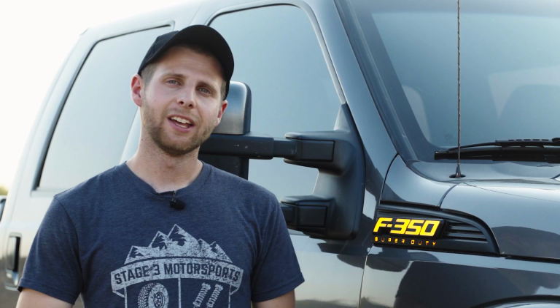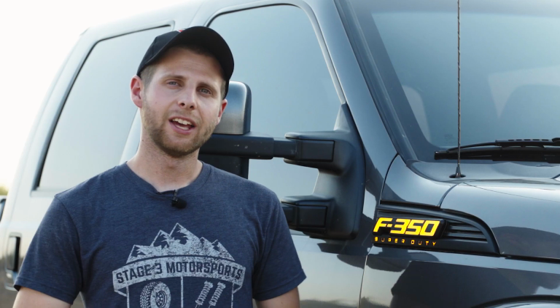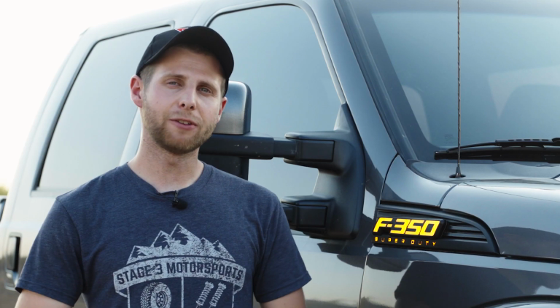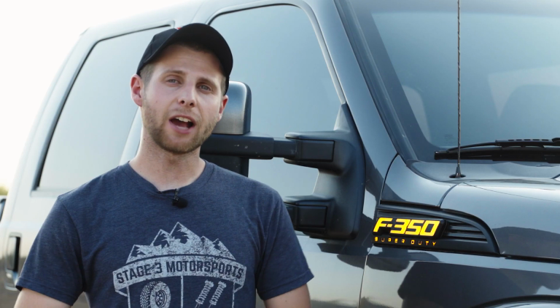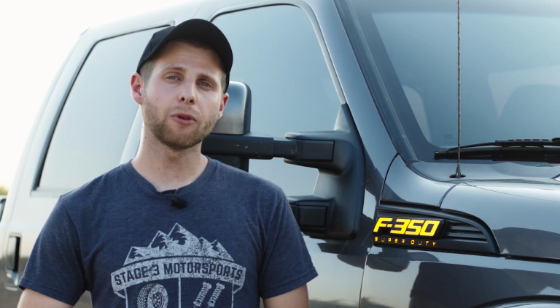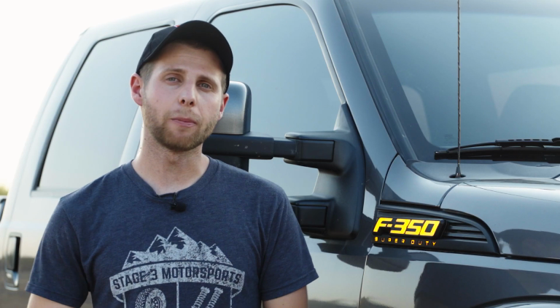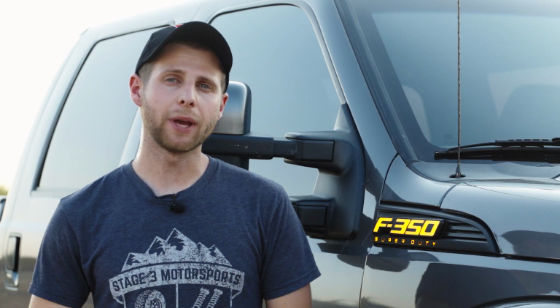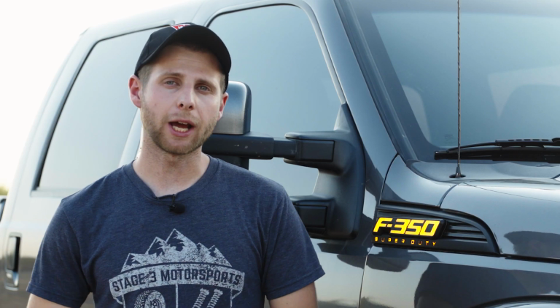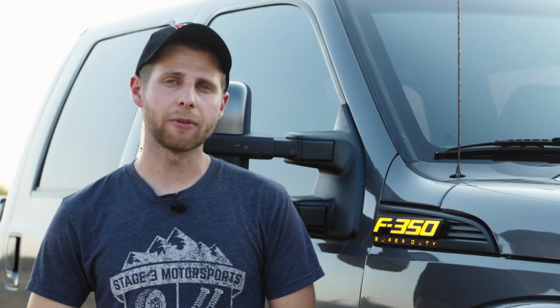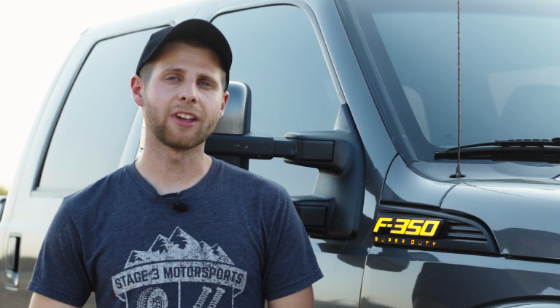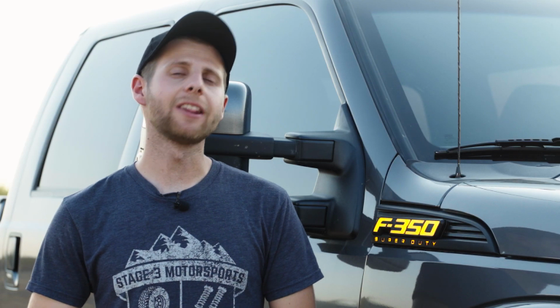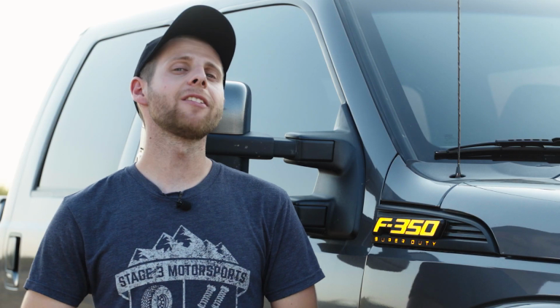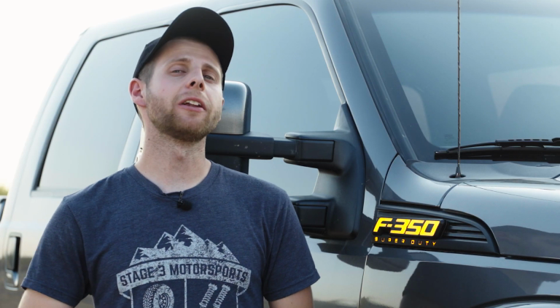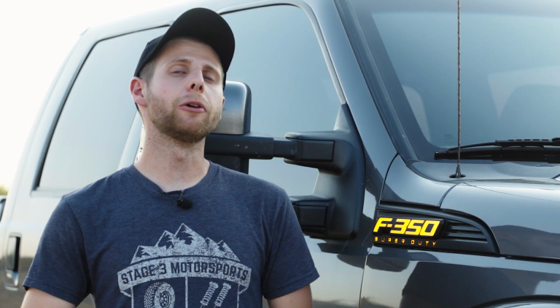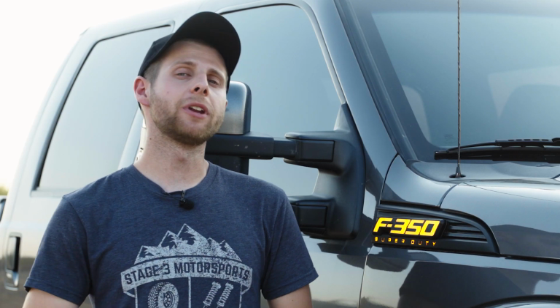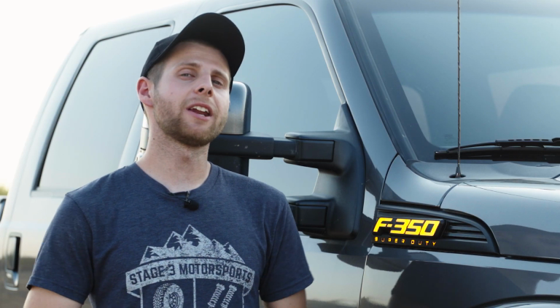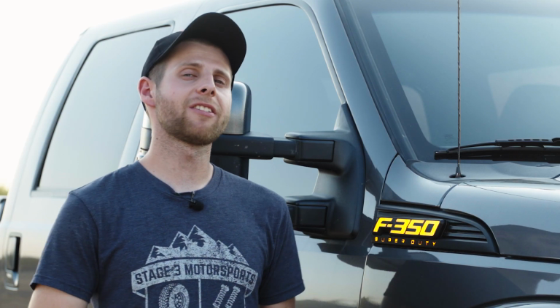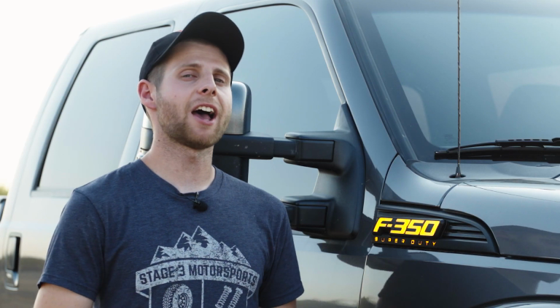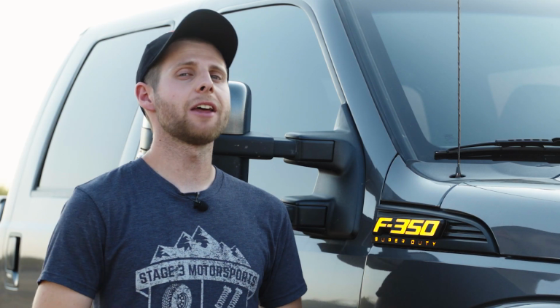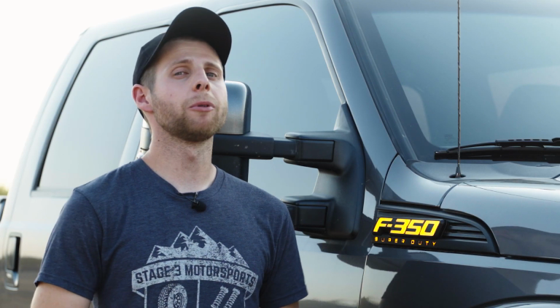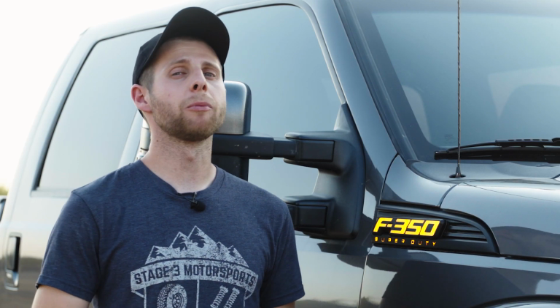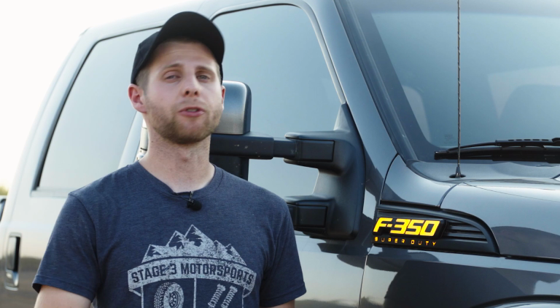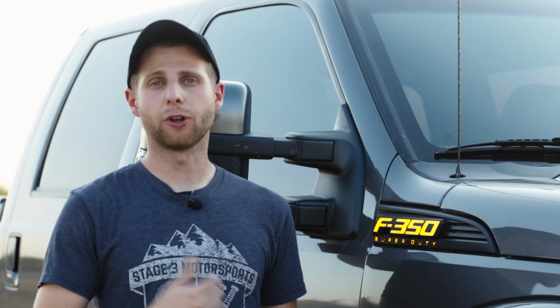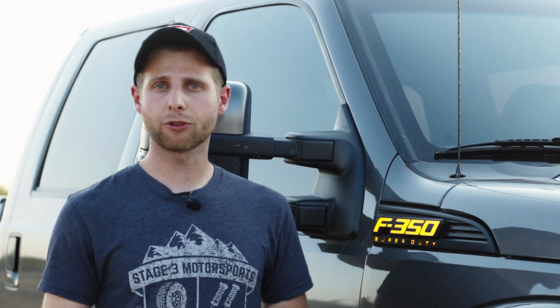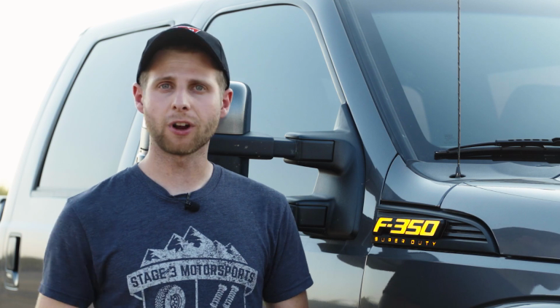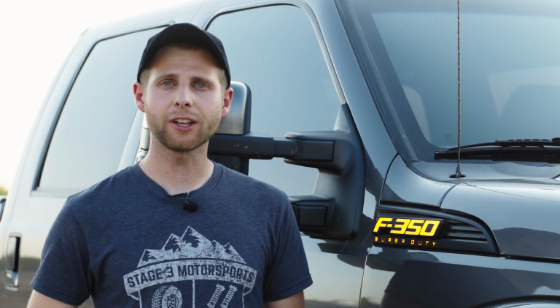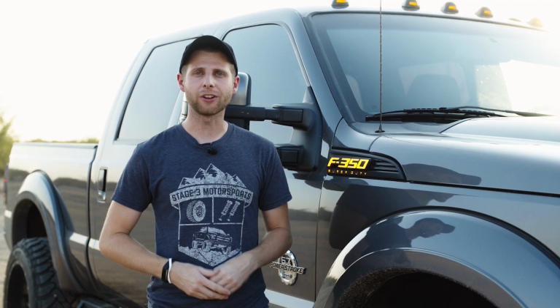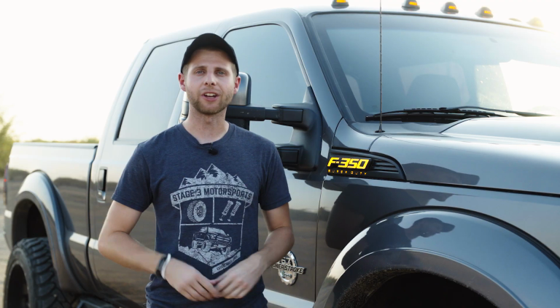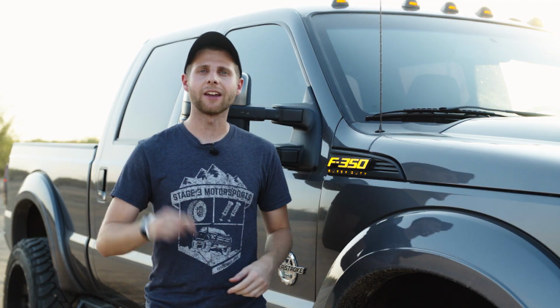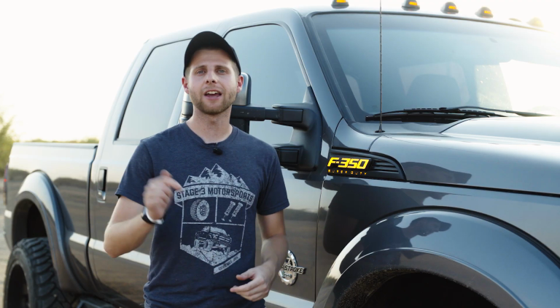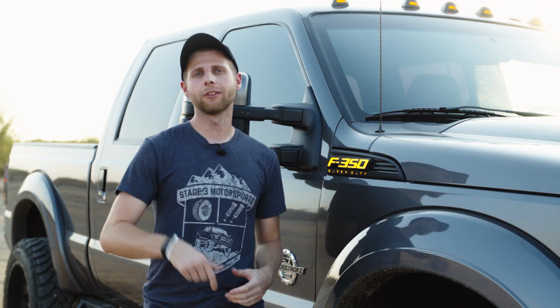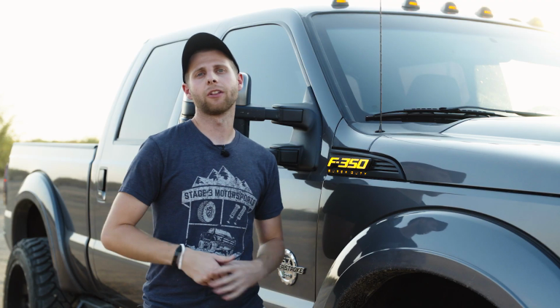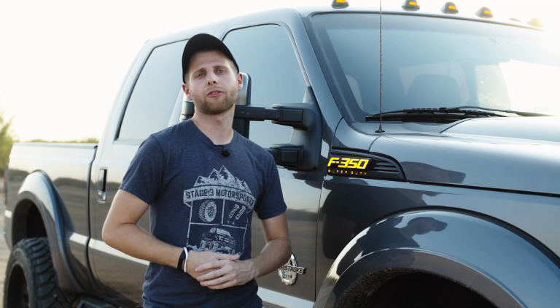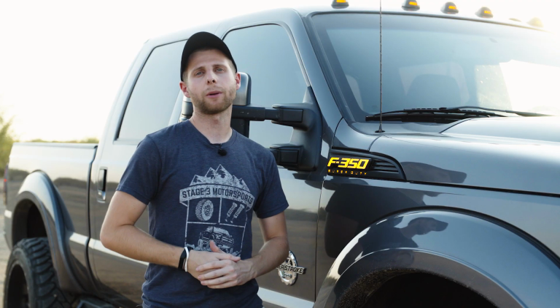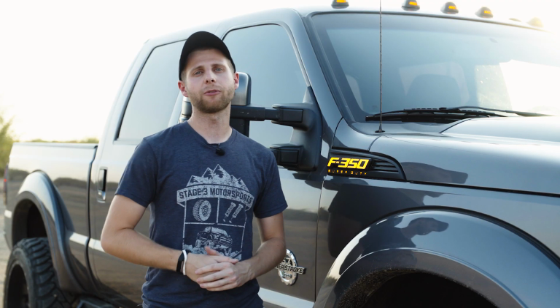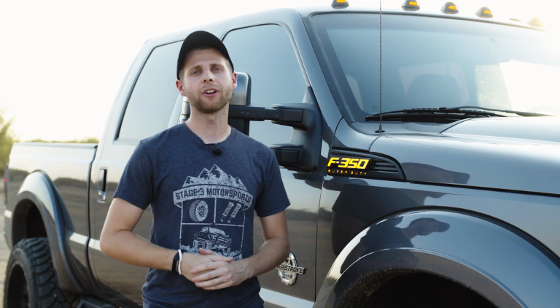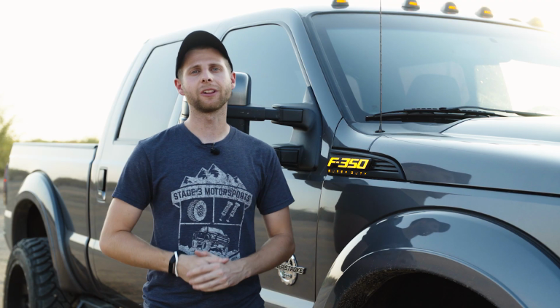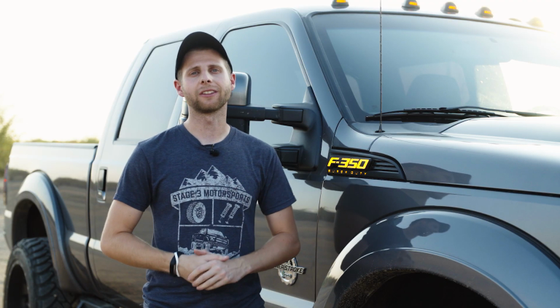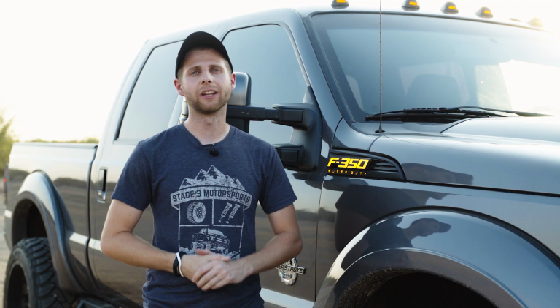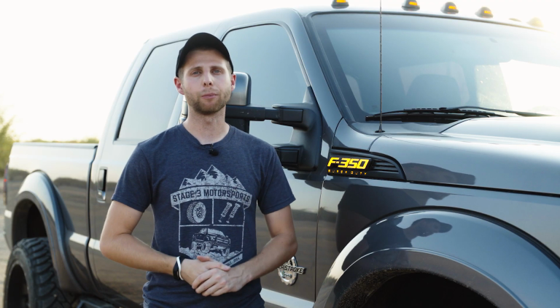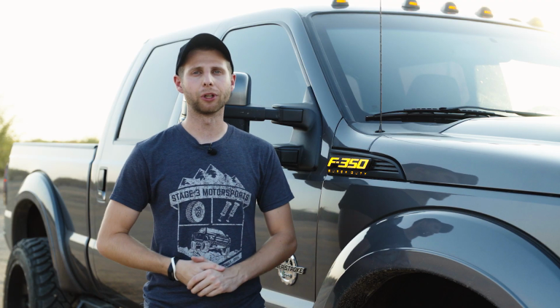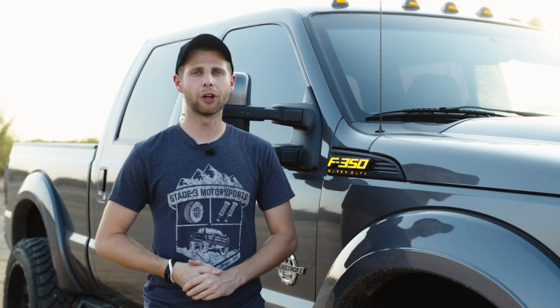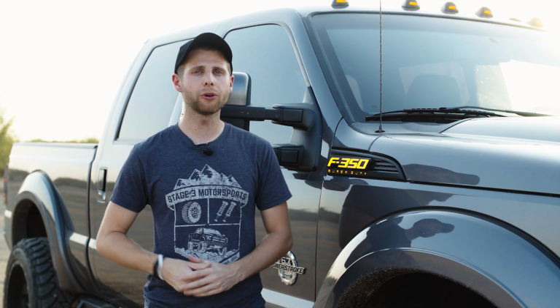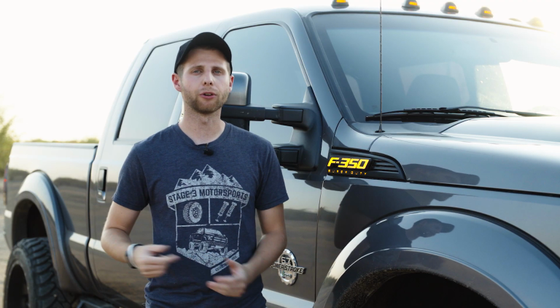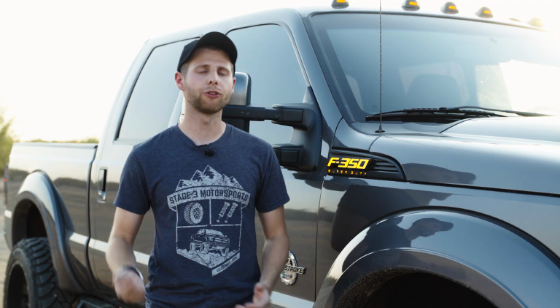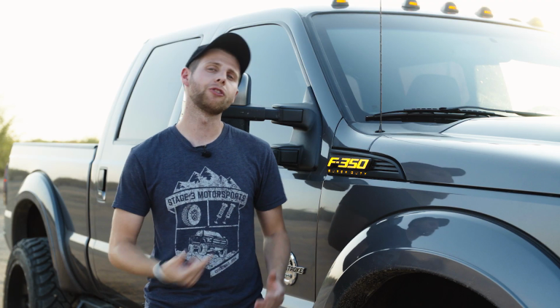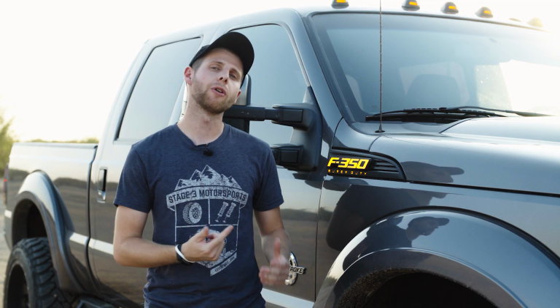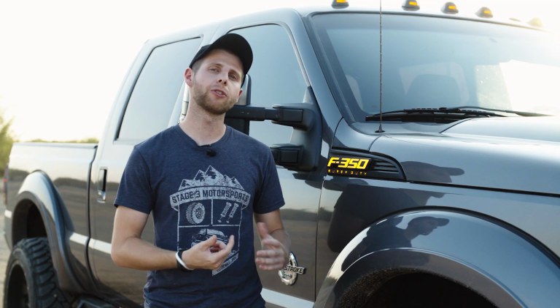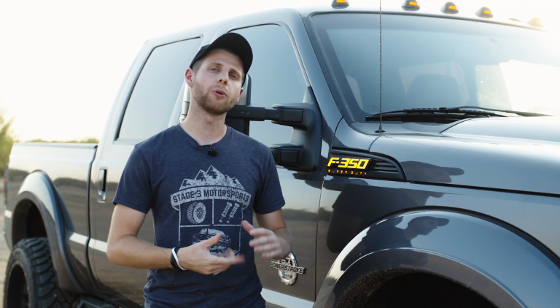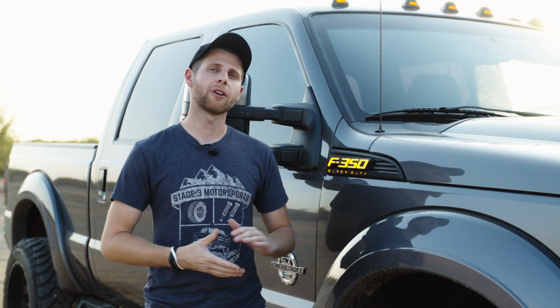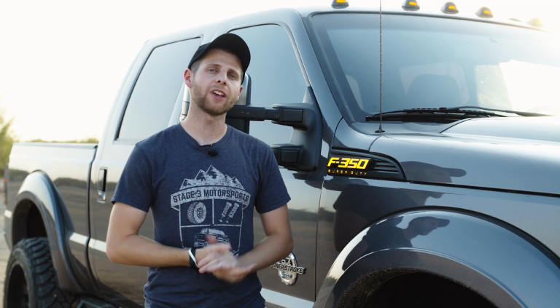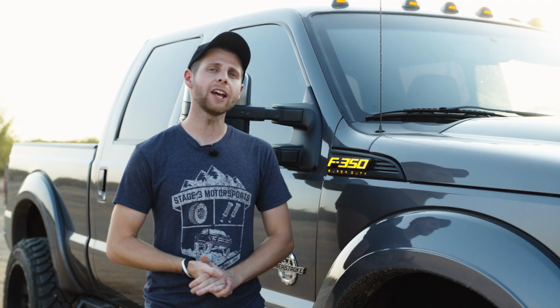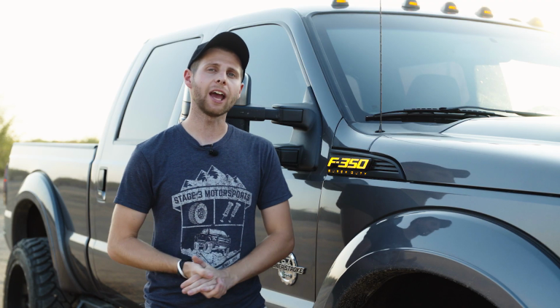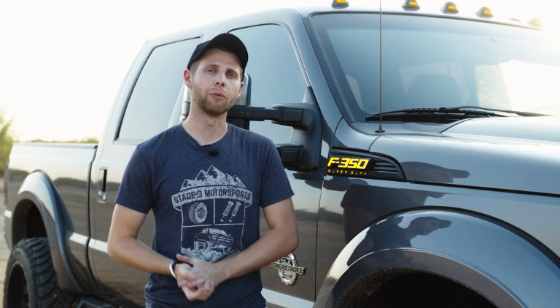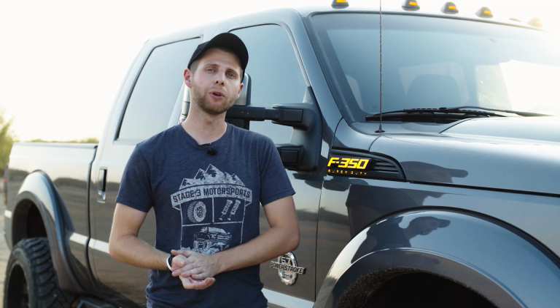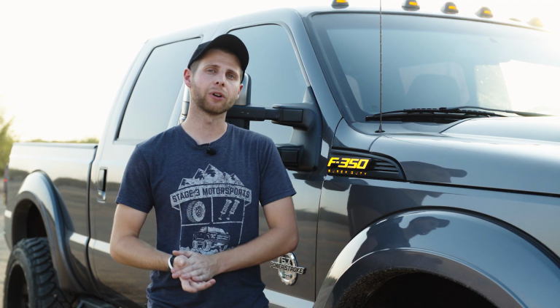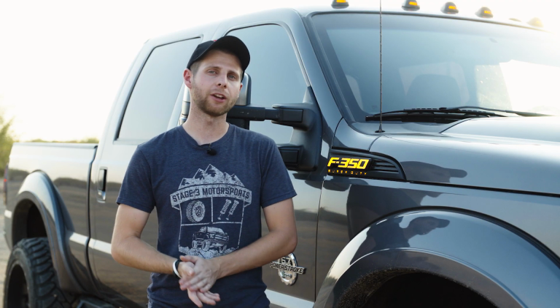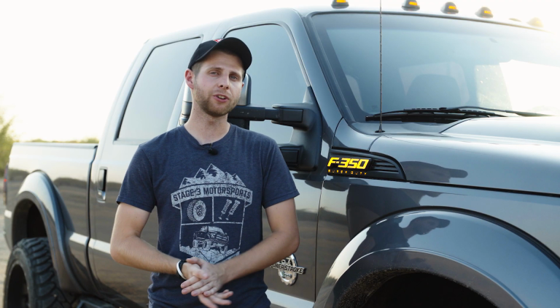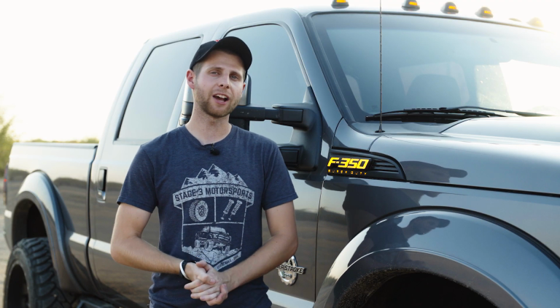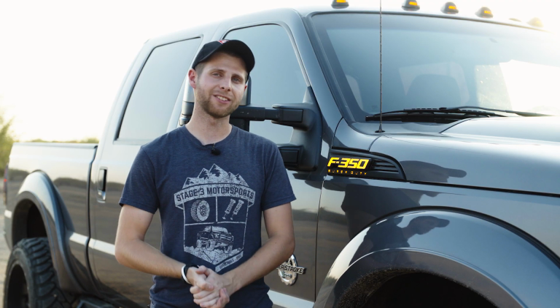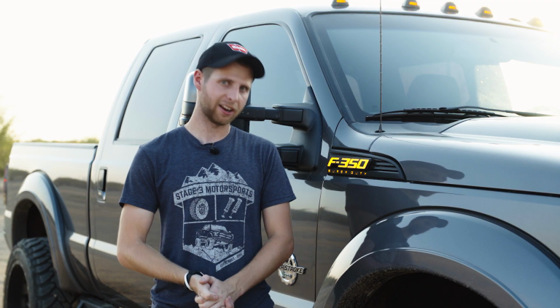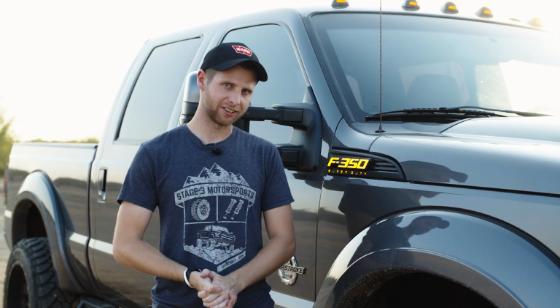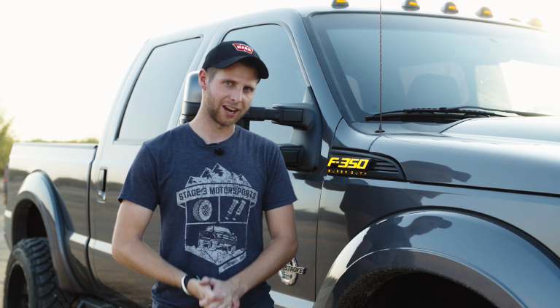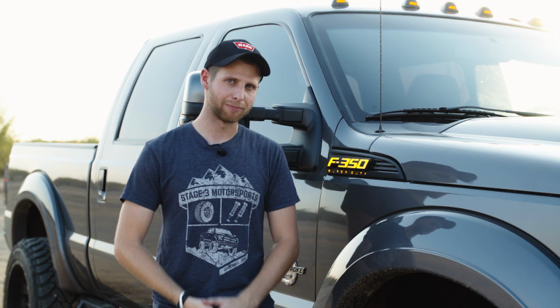If you guys wanna pick up a set of these illuminated side emblems for your truck, you can head down to the description and click the link below — it'll shoot you over to our site. We'll catch you guys next time.